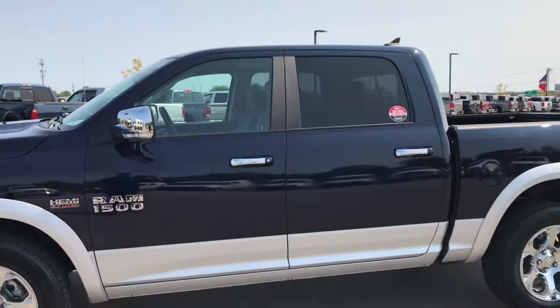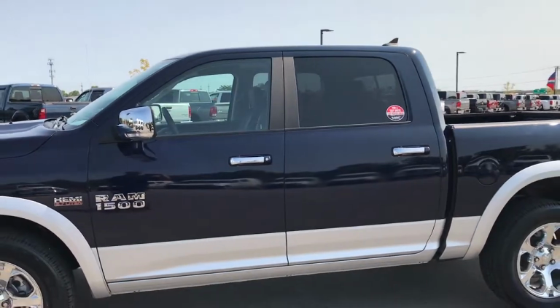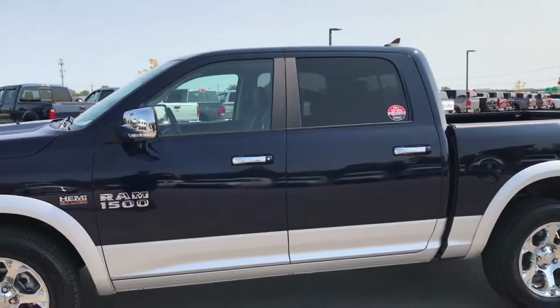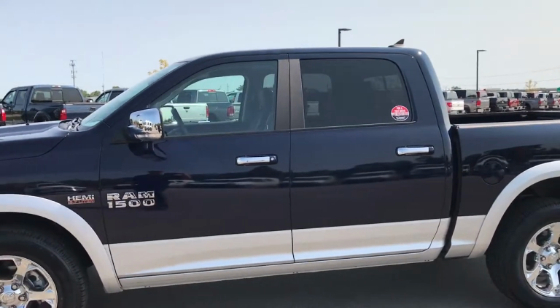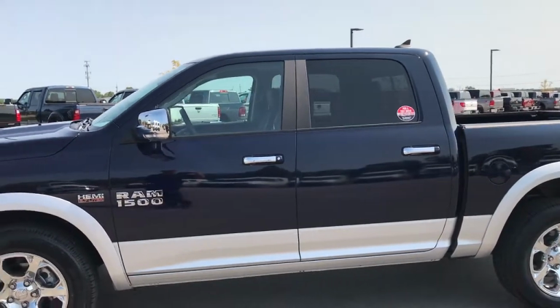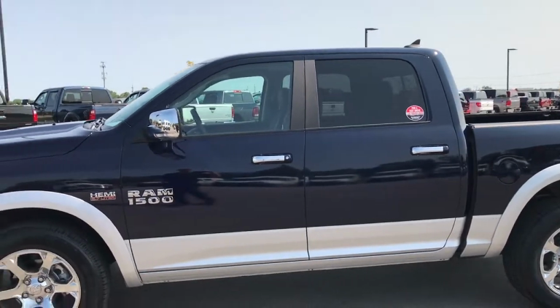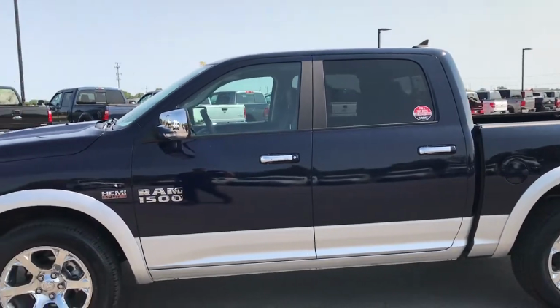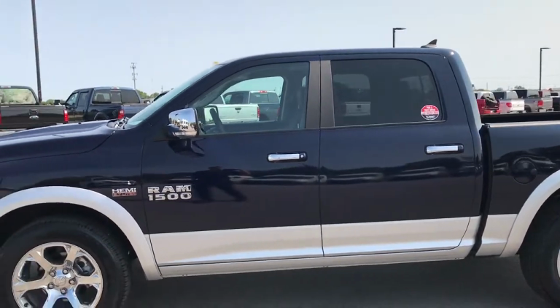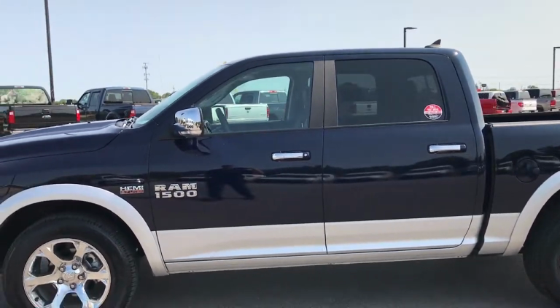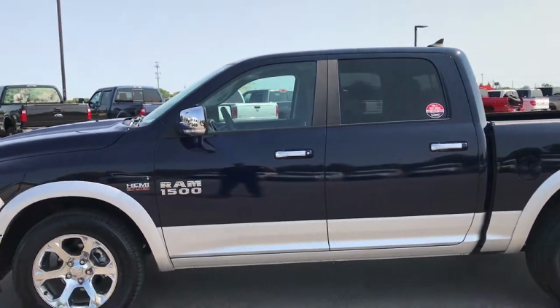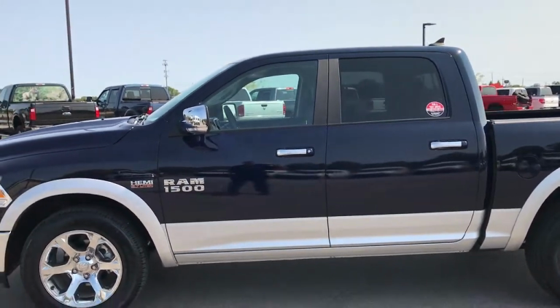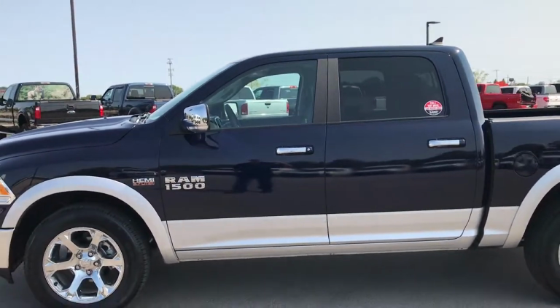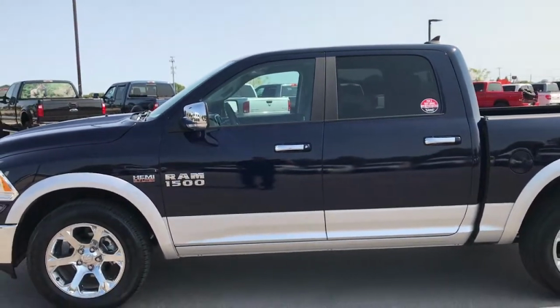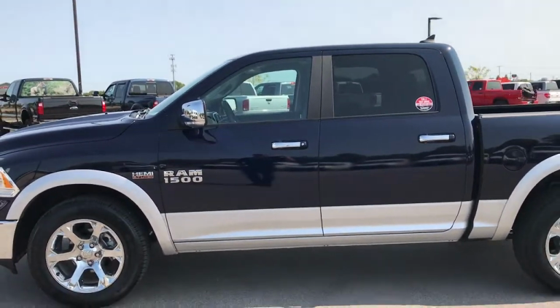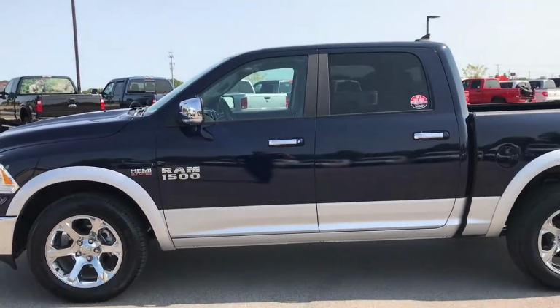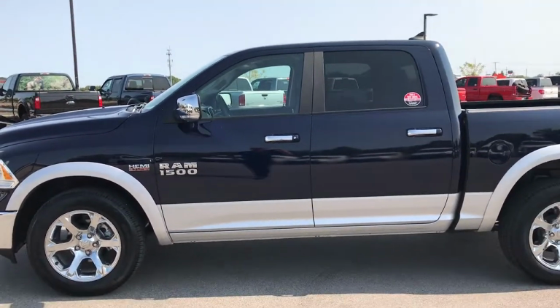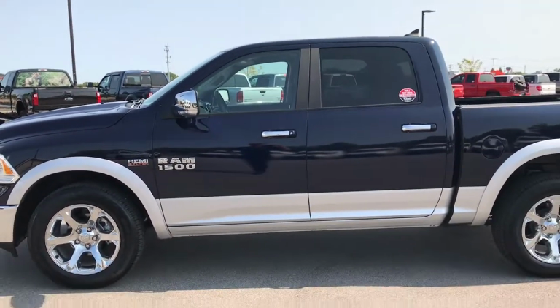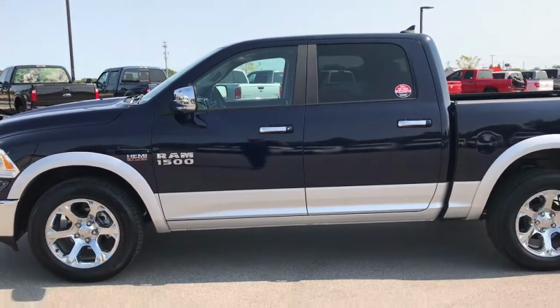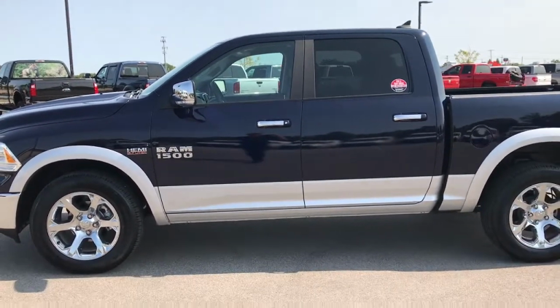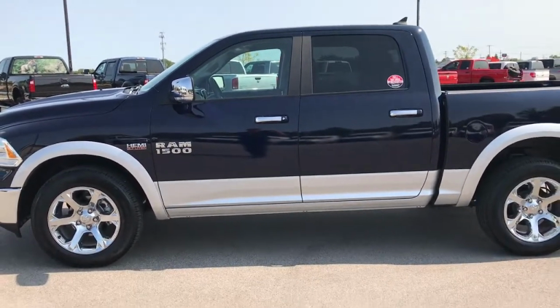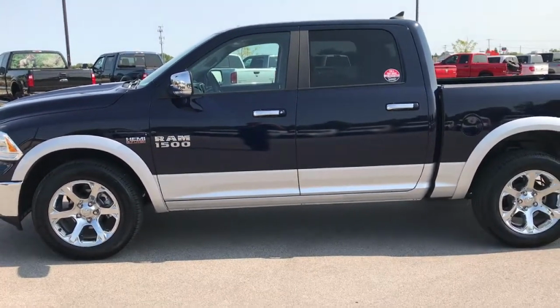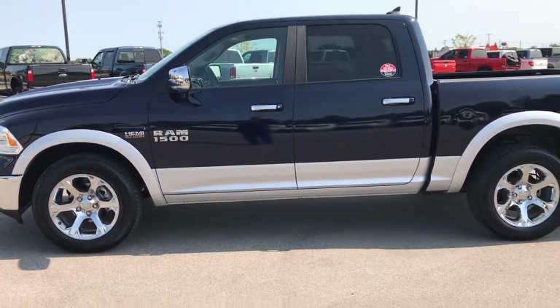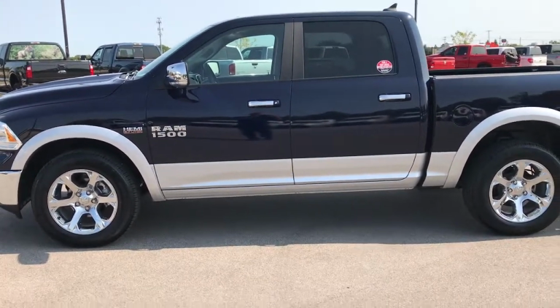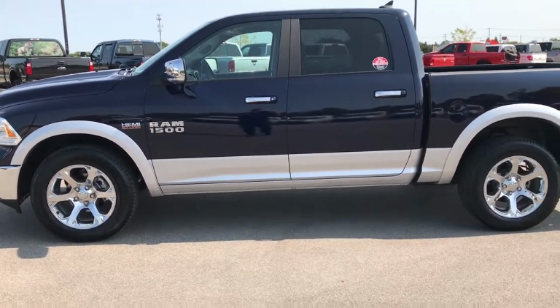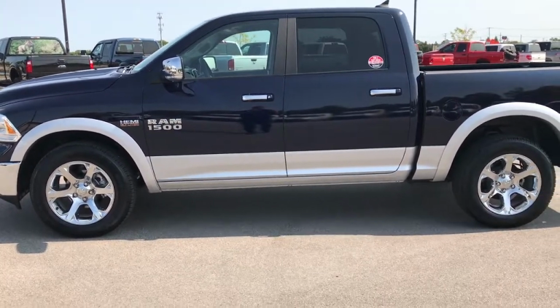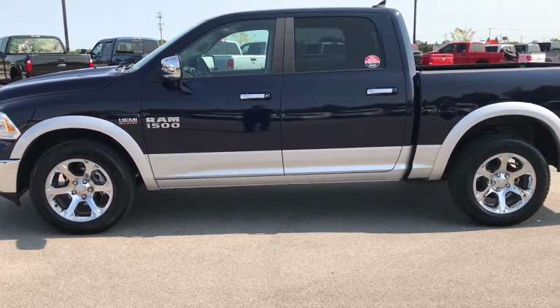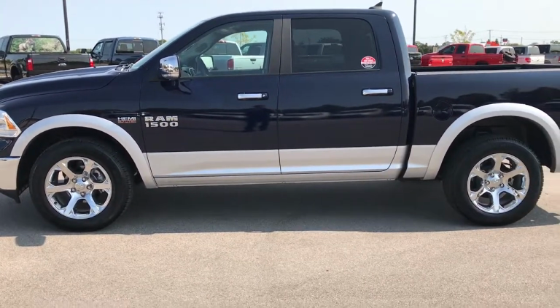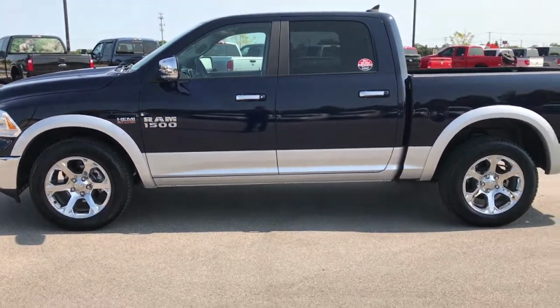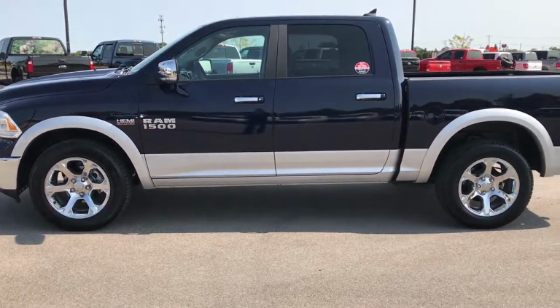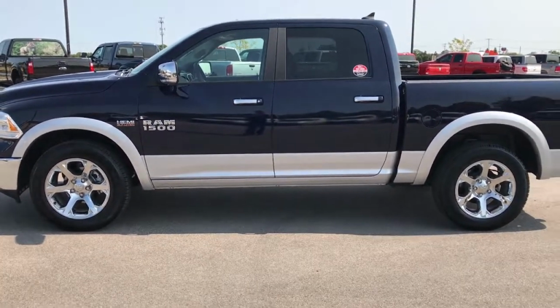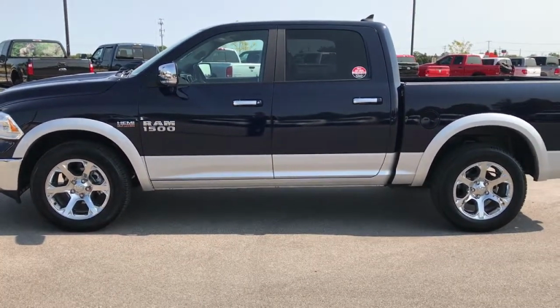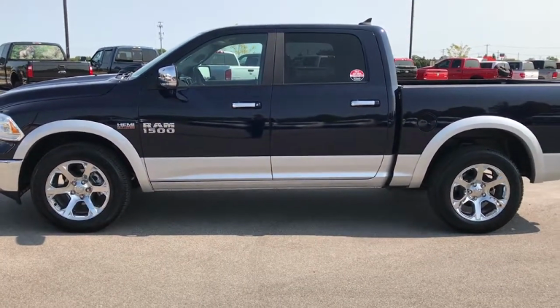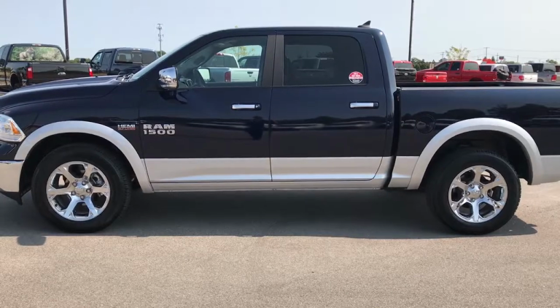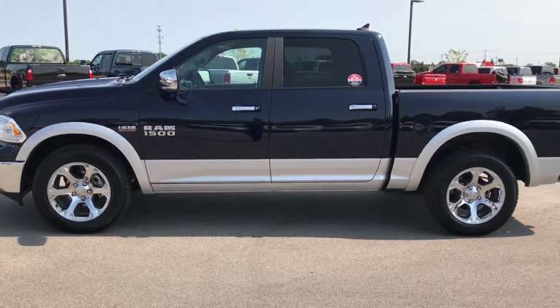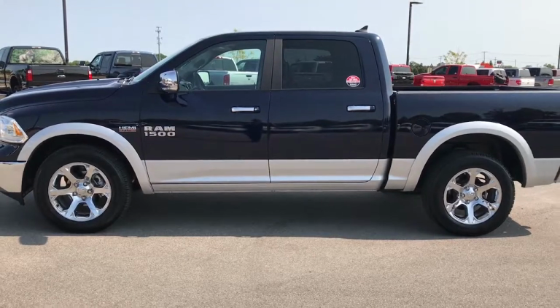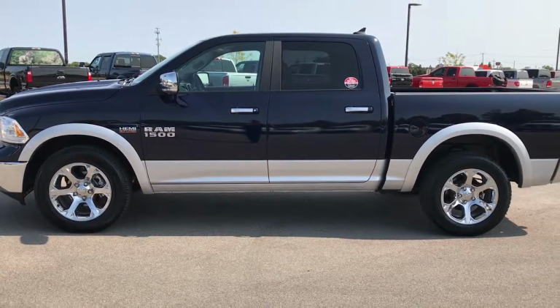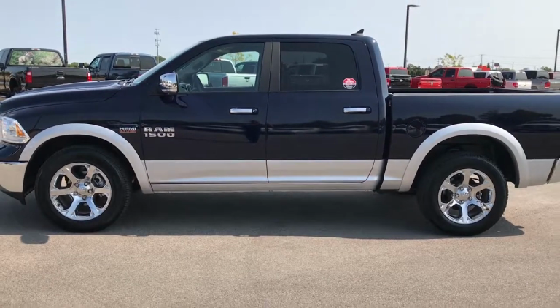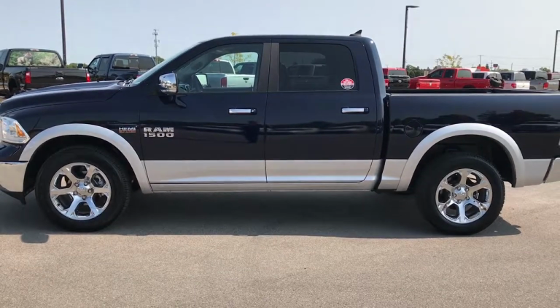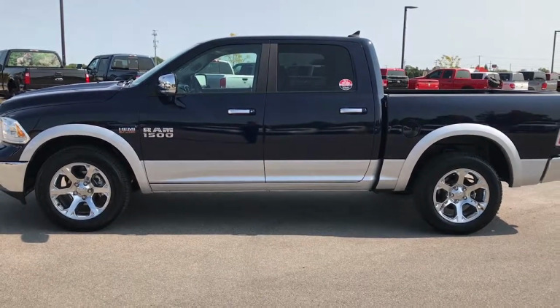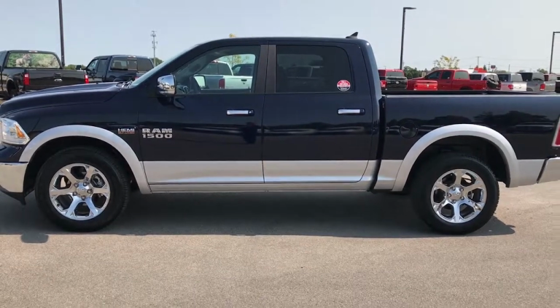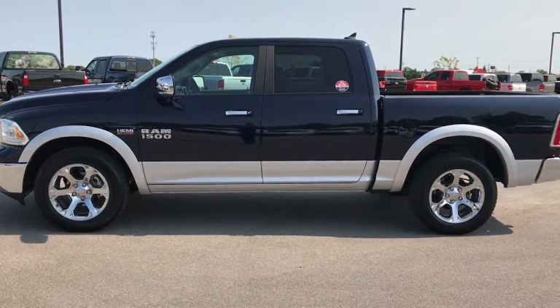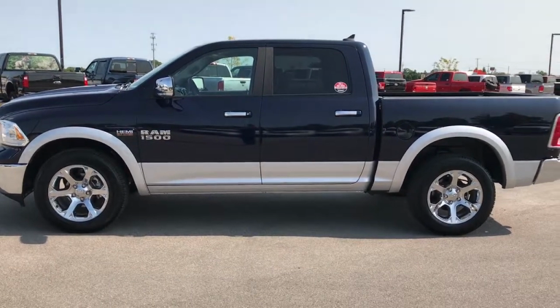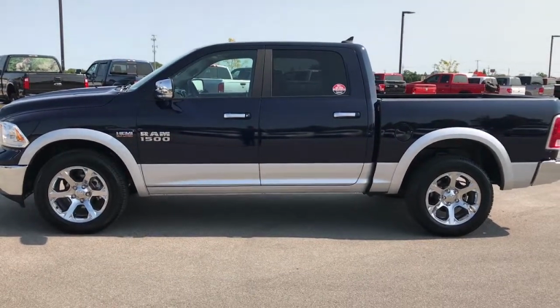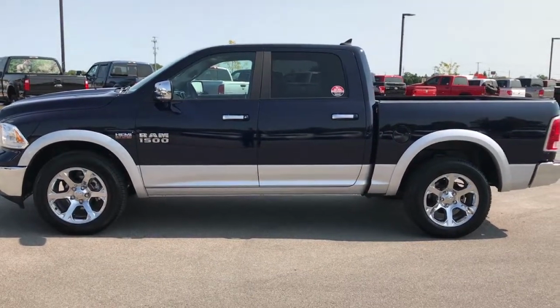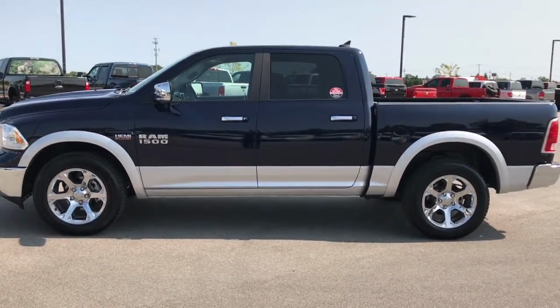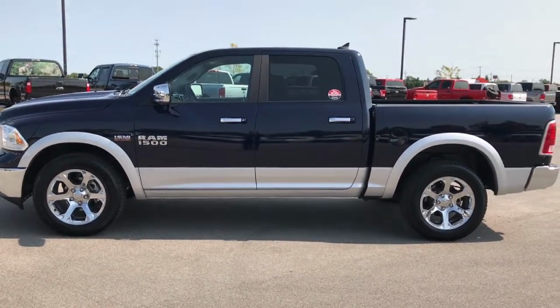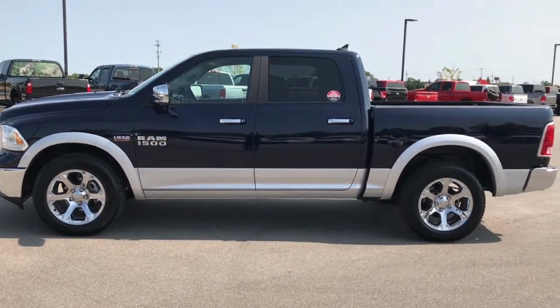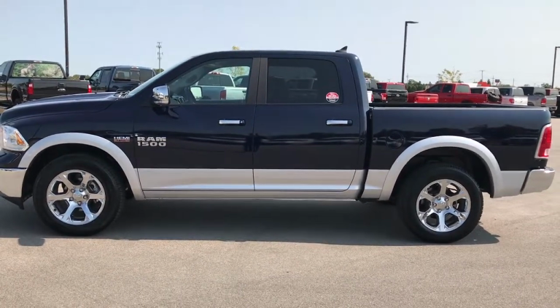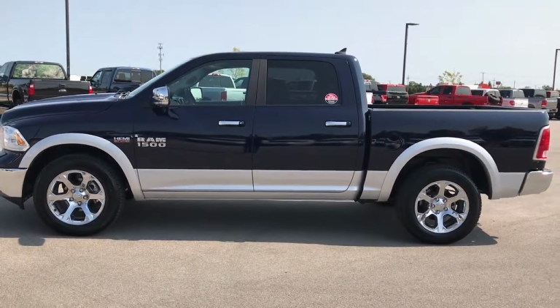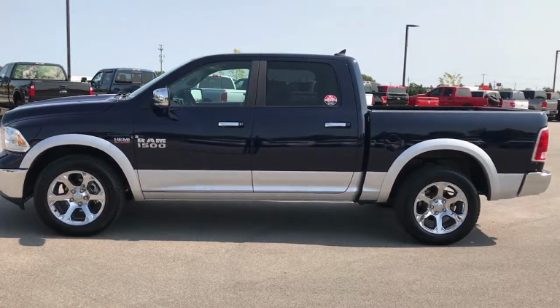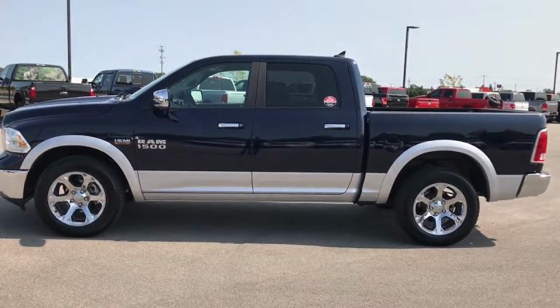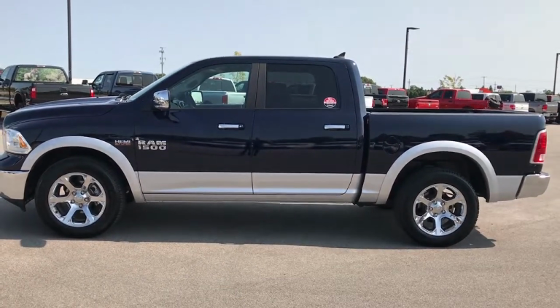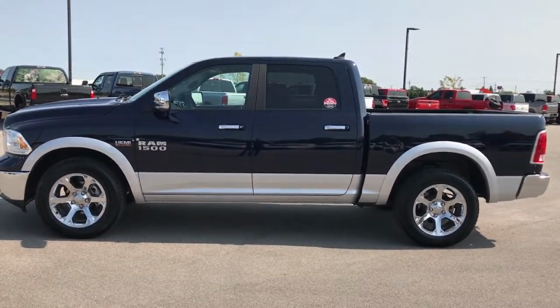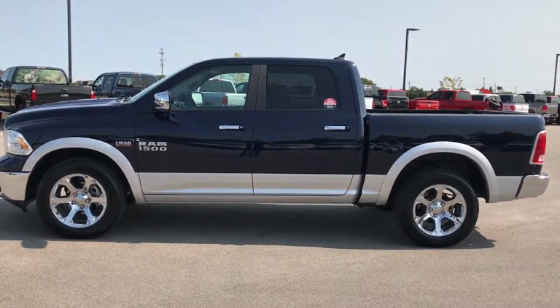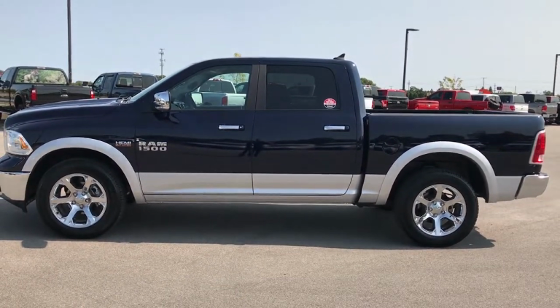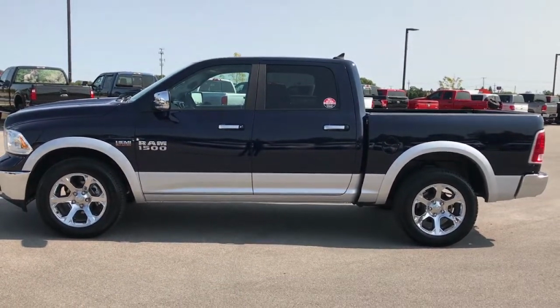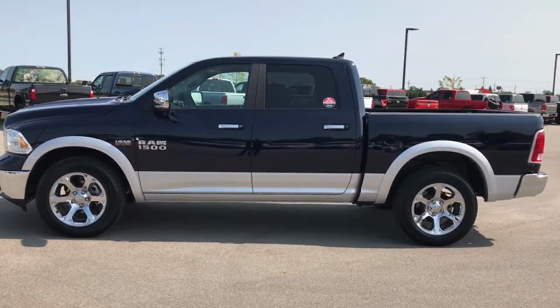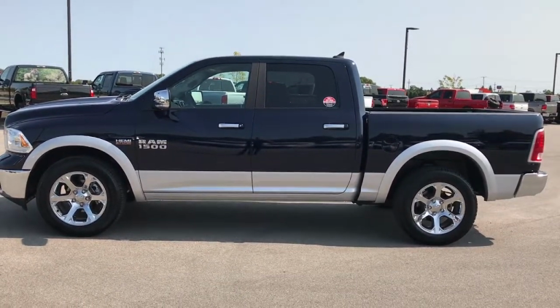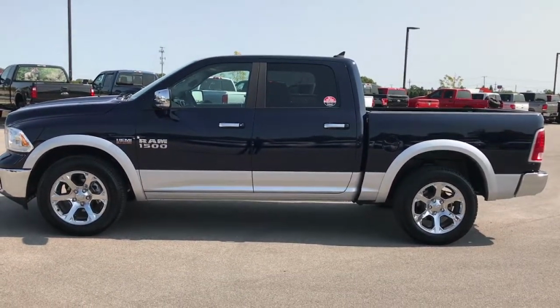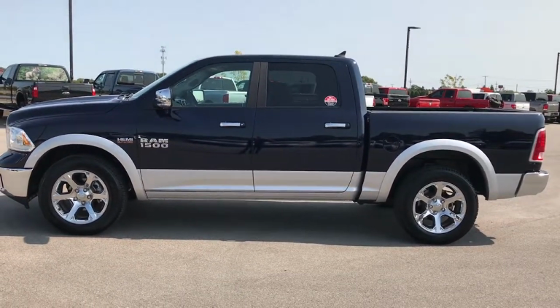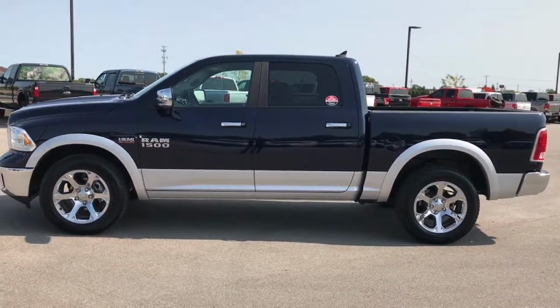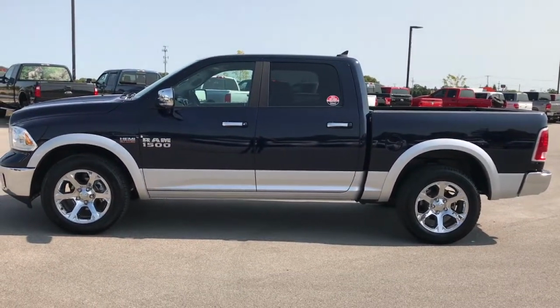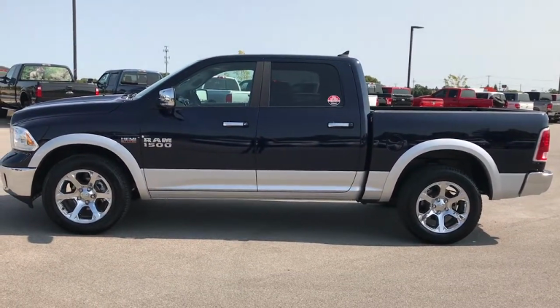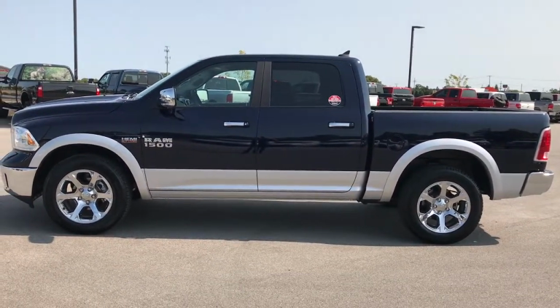Super clean all the way around. One owner, local trade, very clean — bought here new and always serviced here.